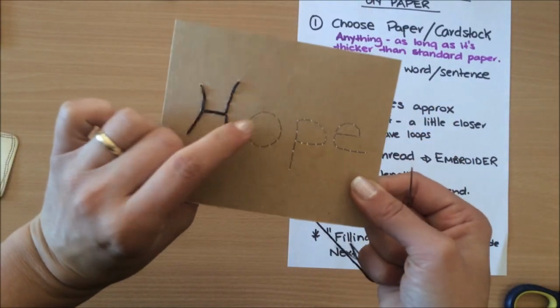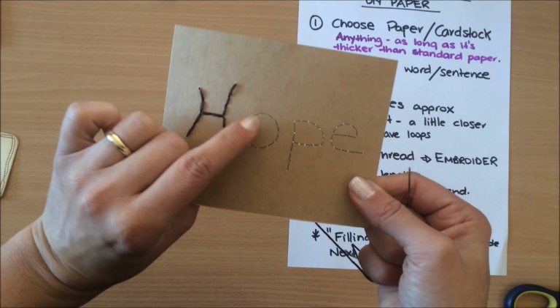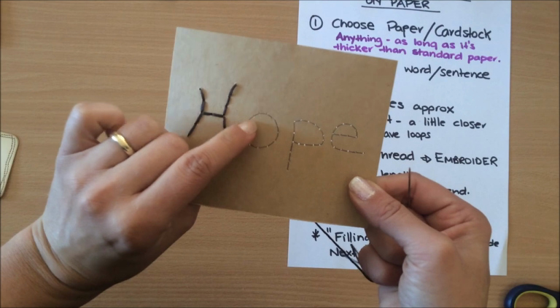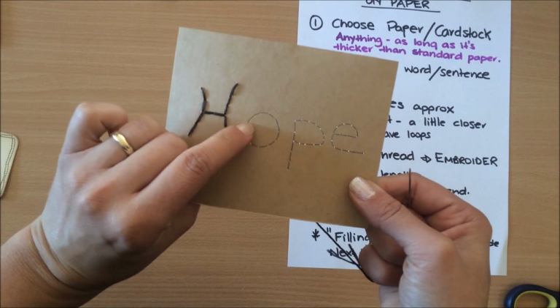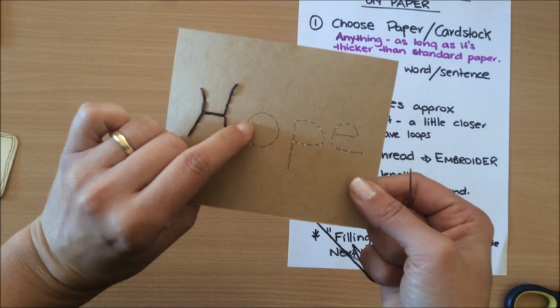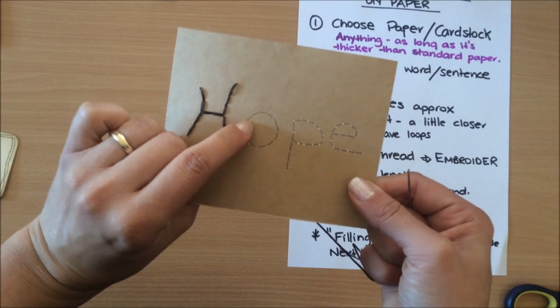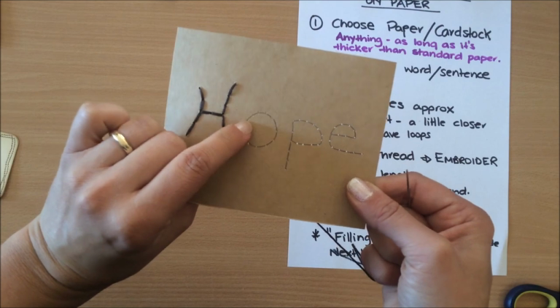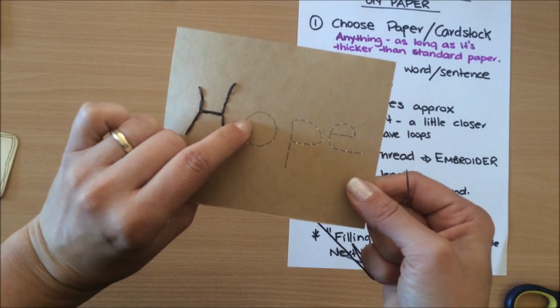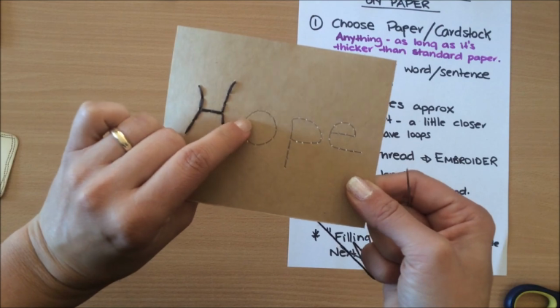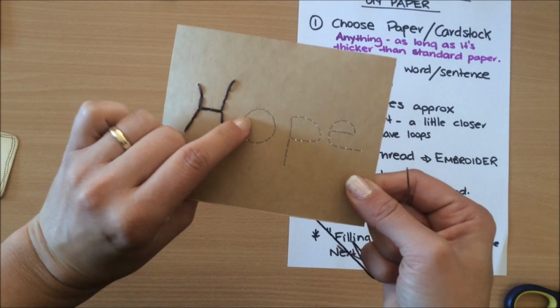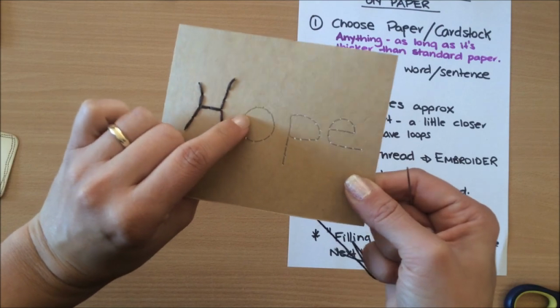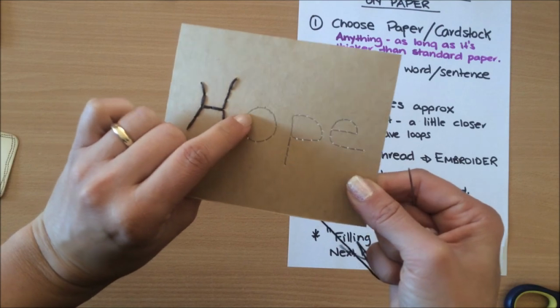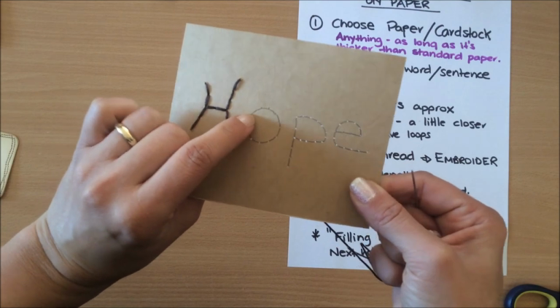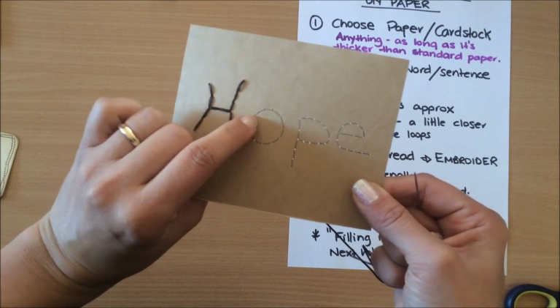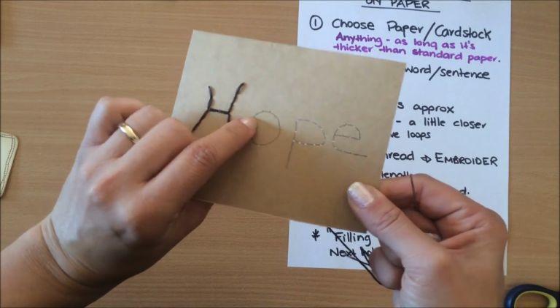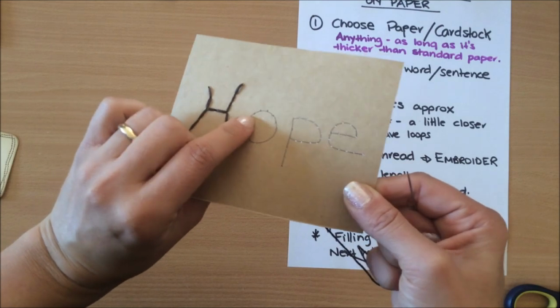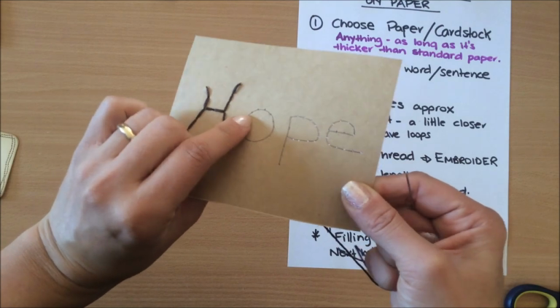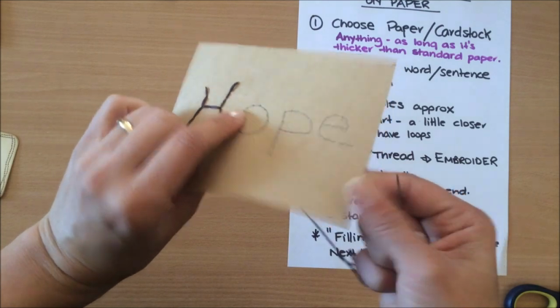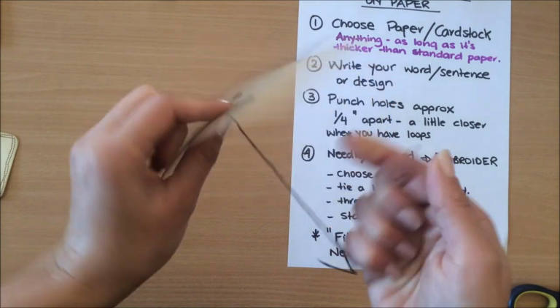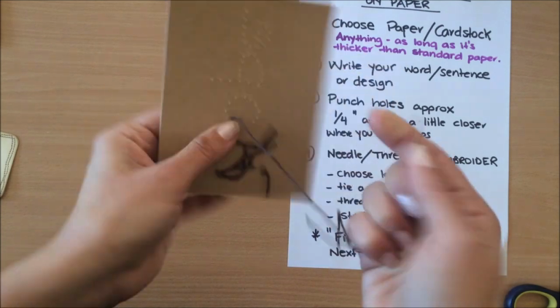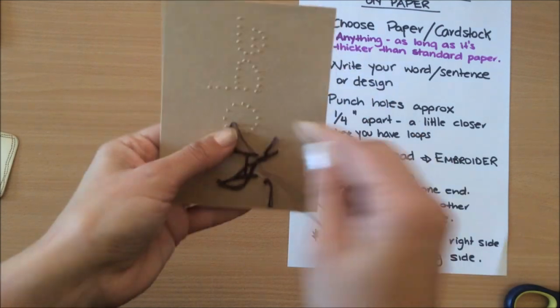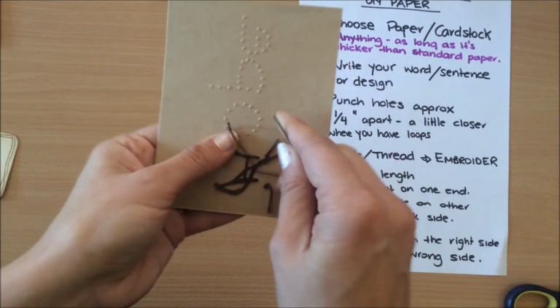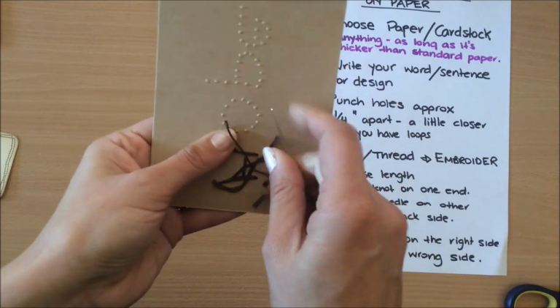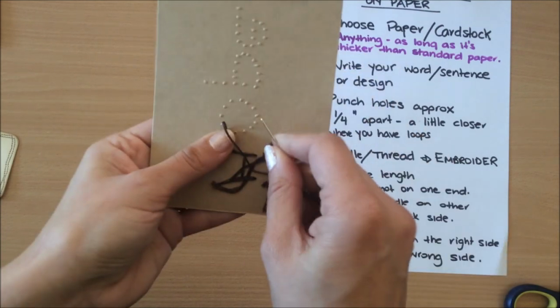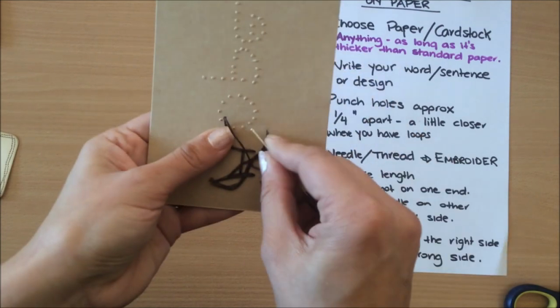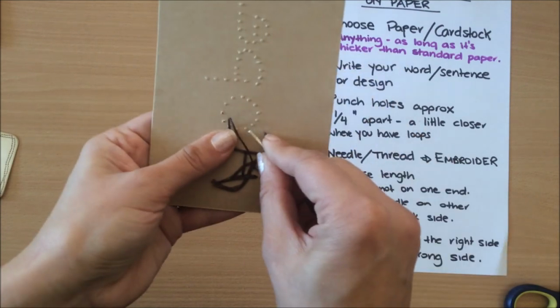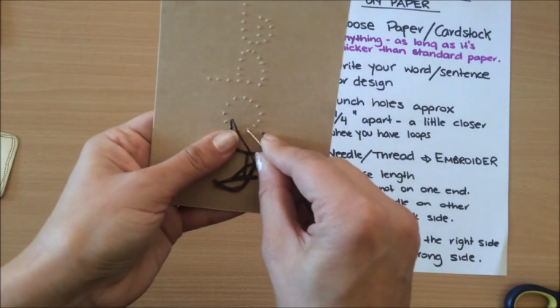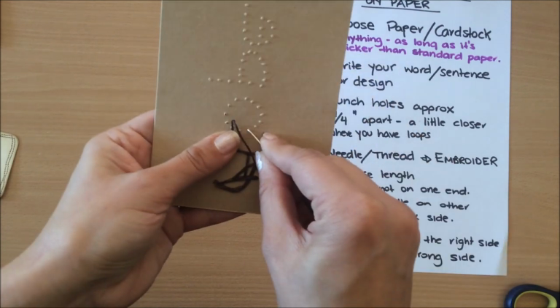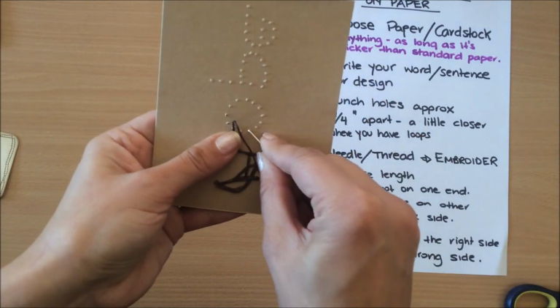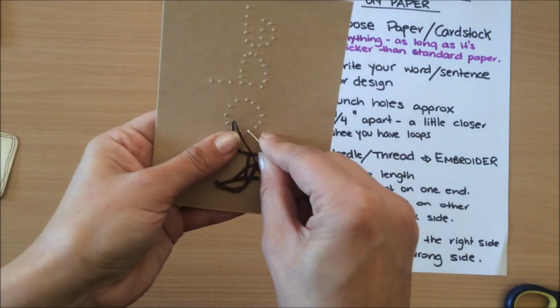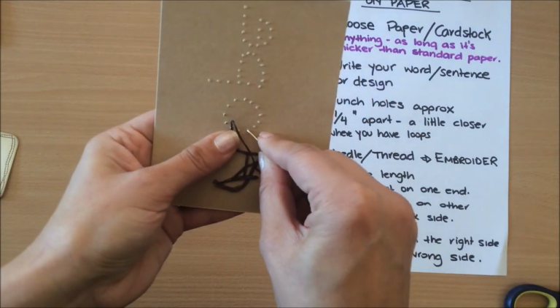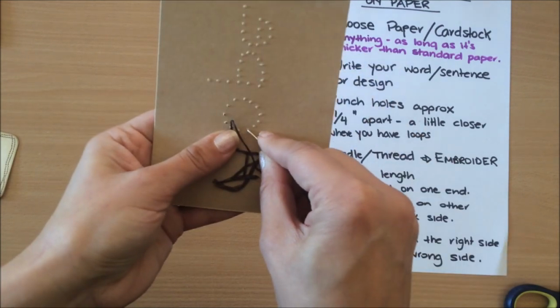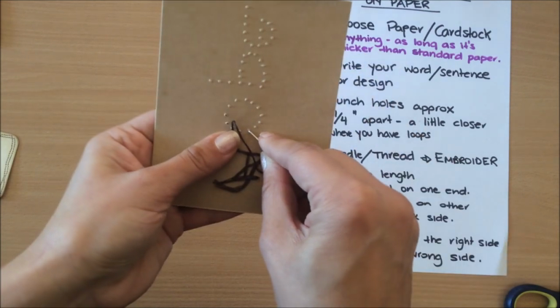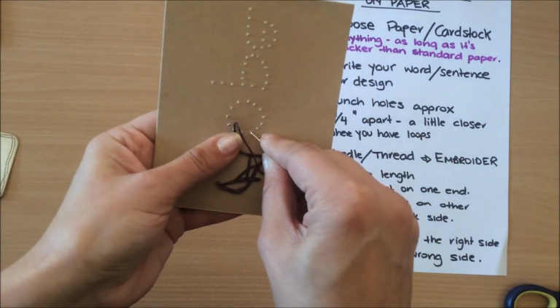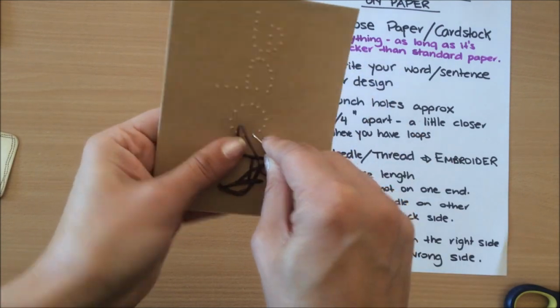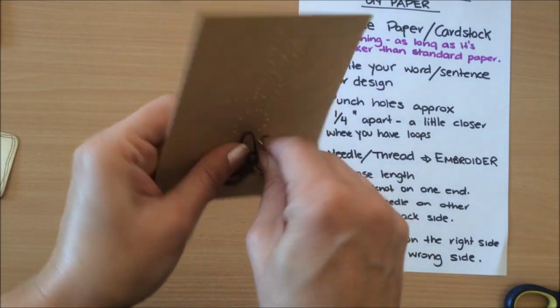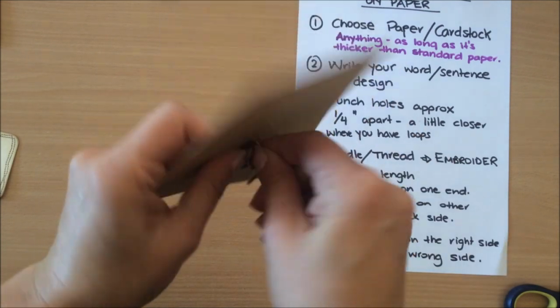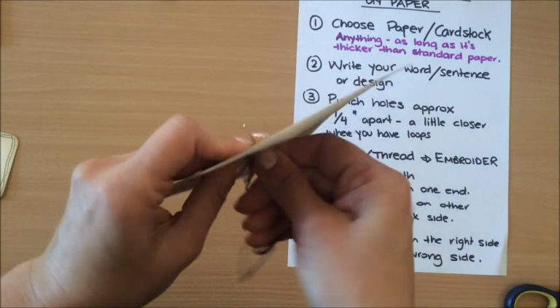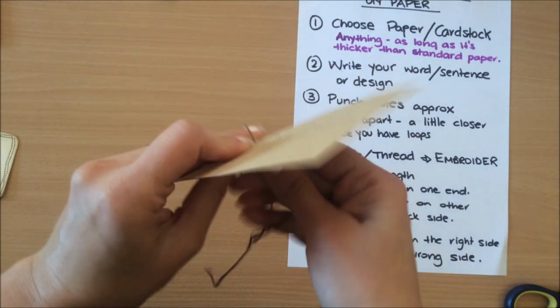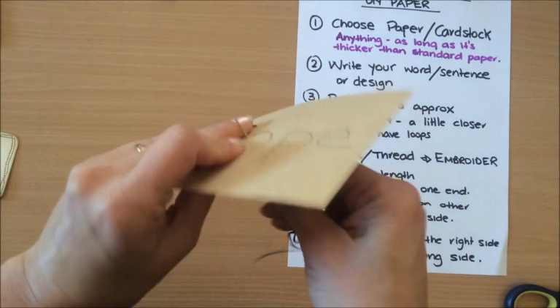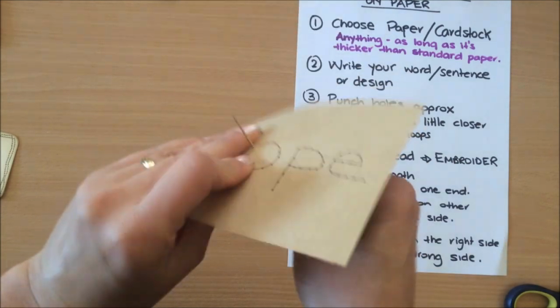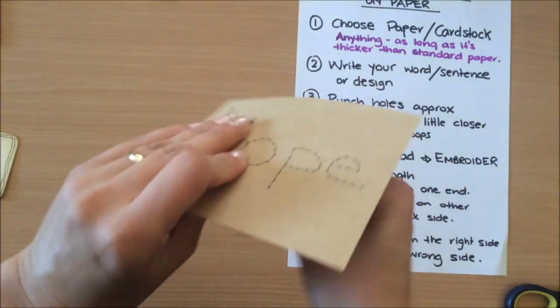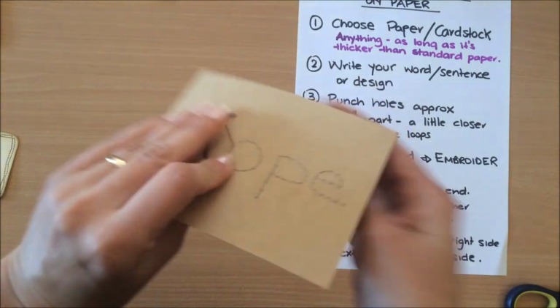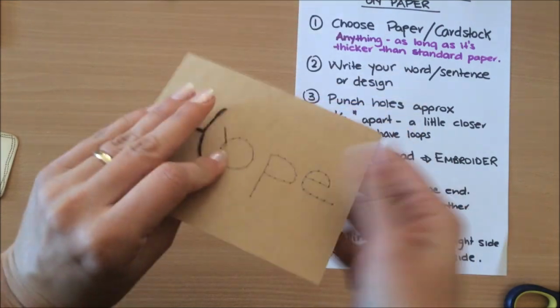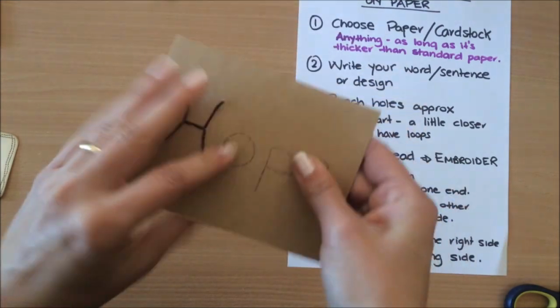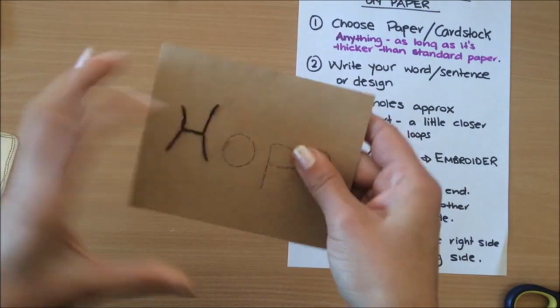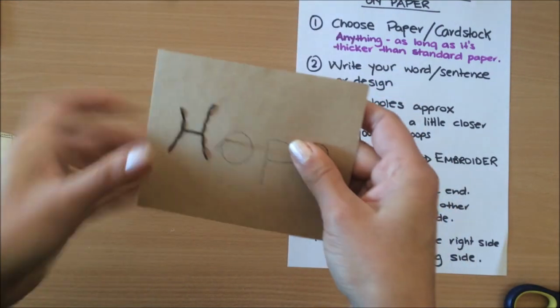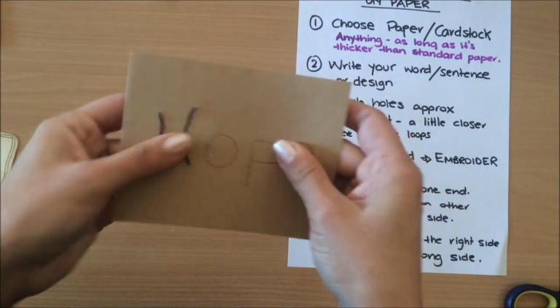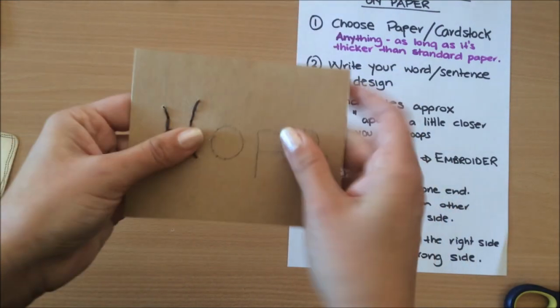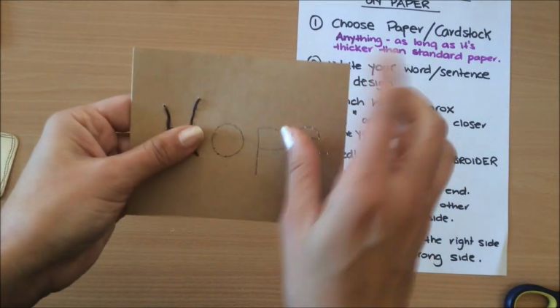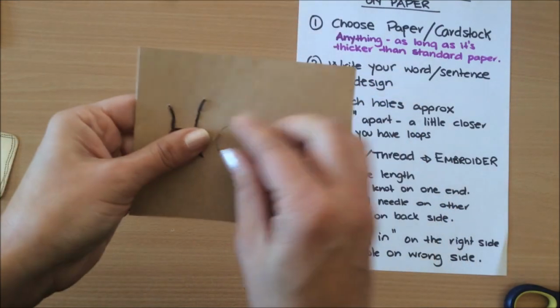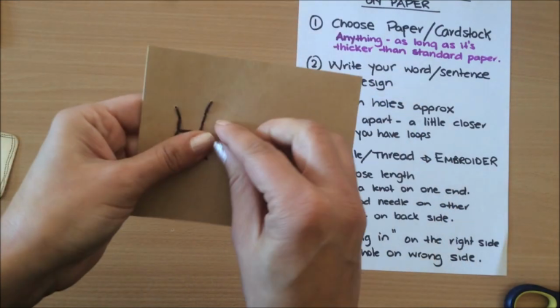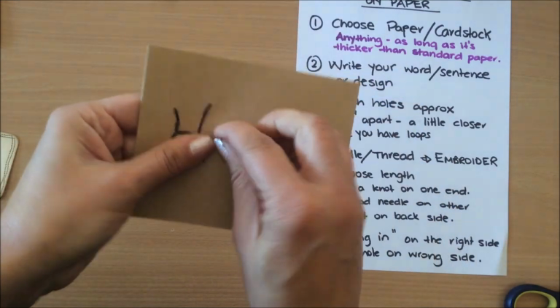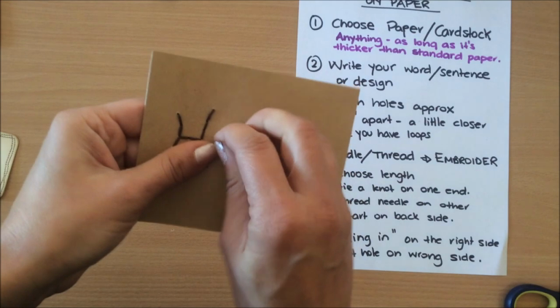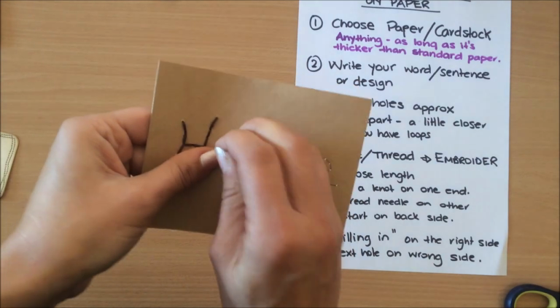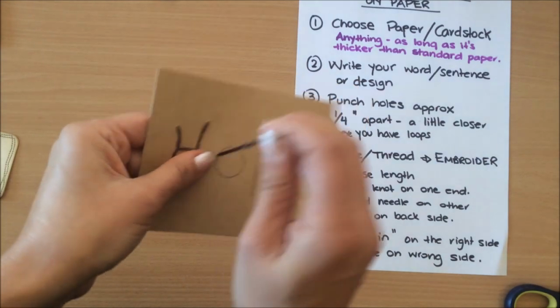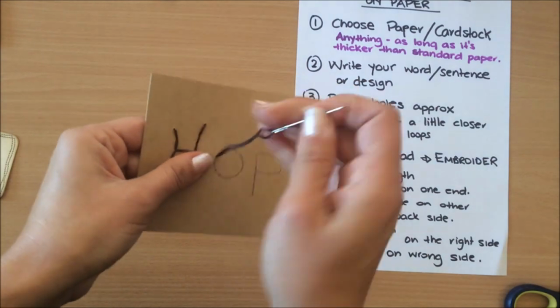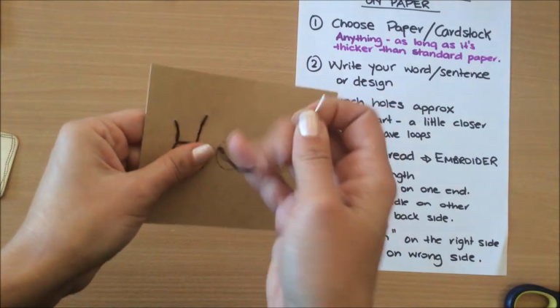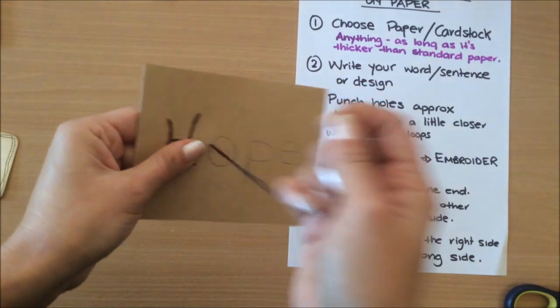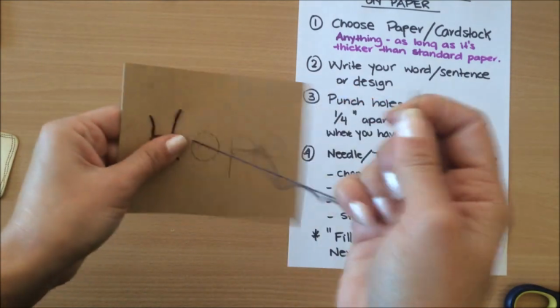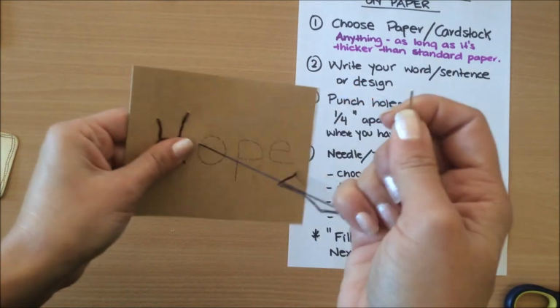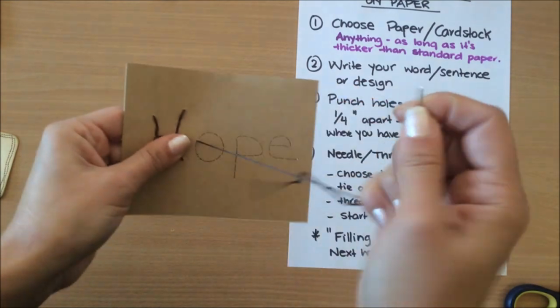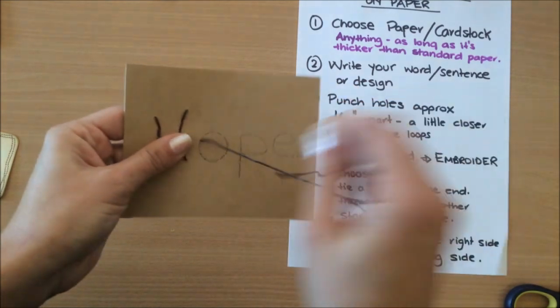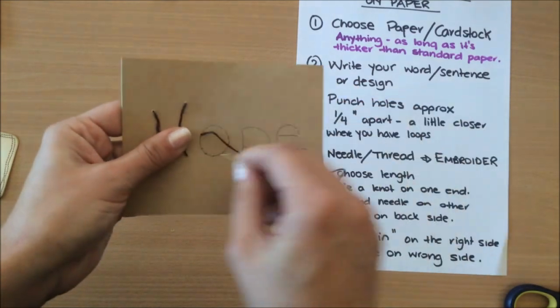Now we finish the H and we're going to the O. I'll start here and keep going.